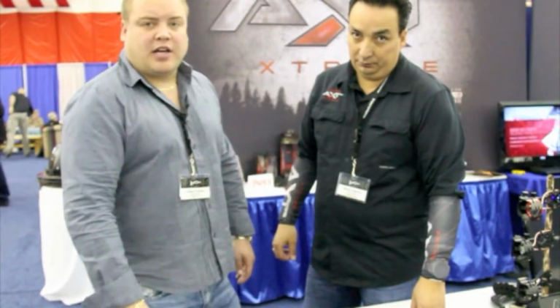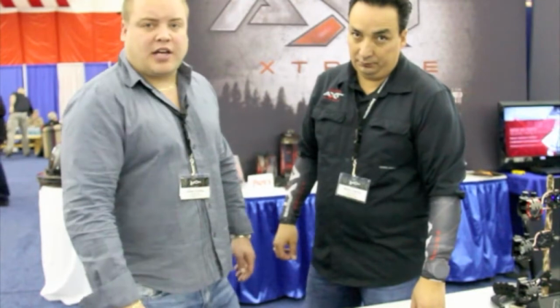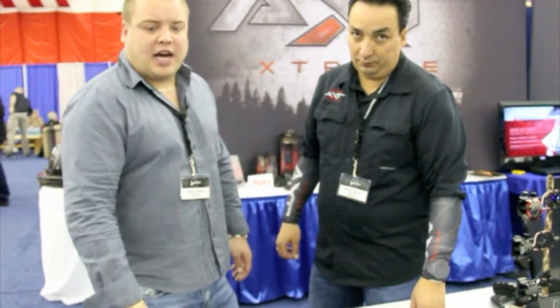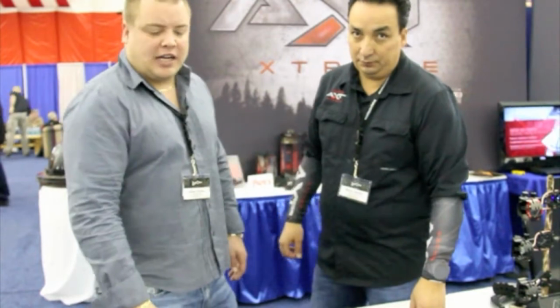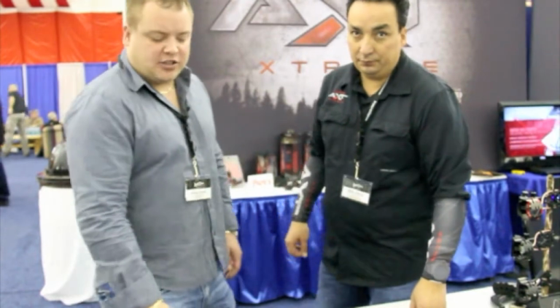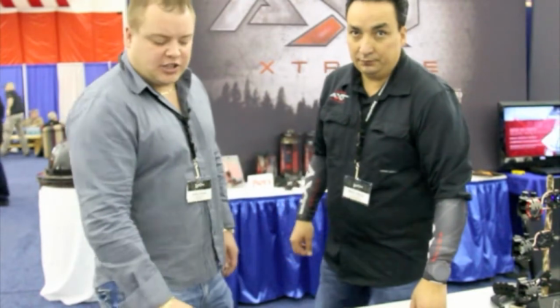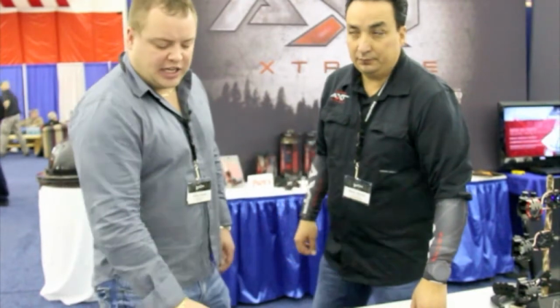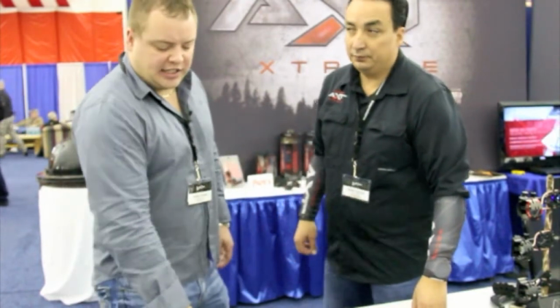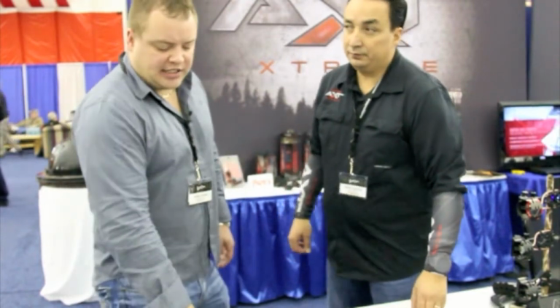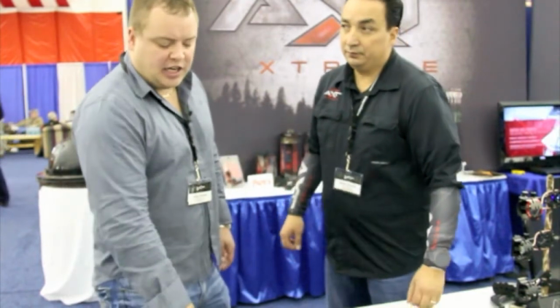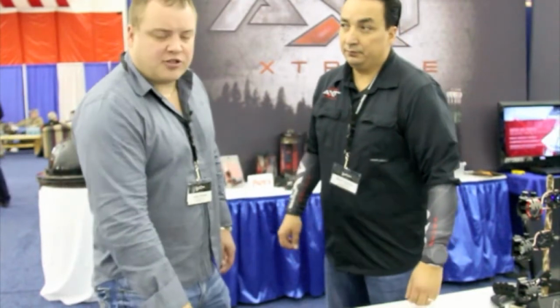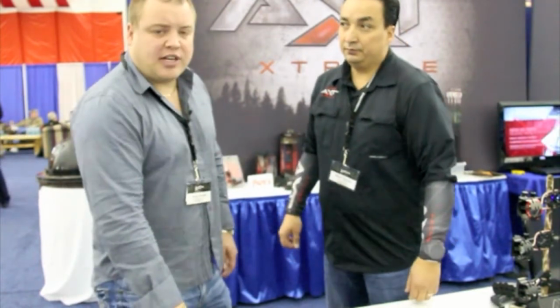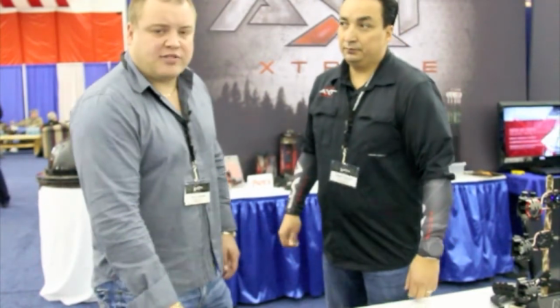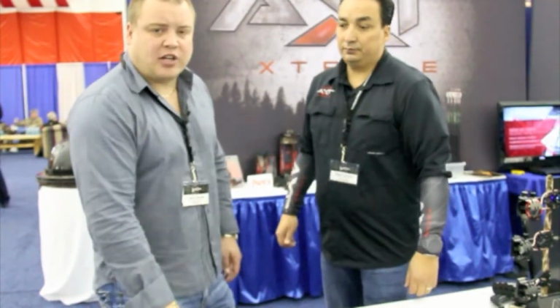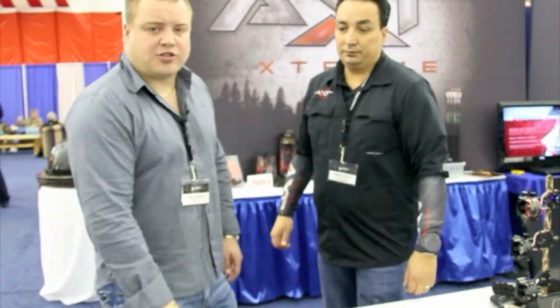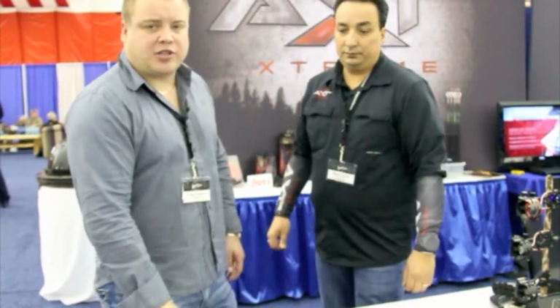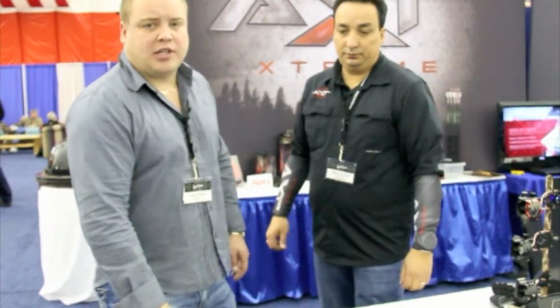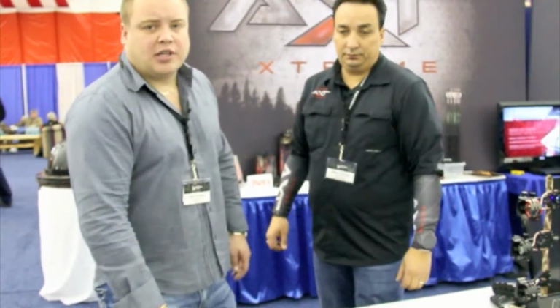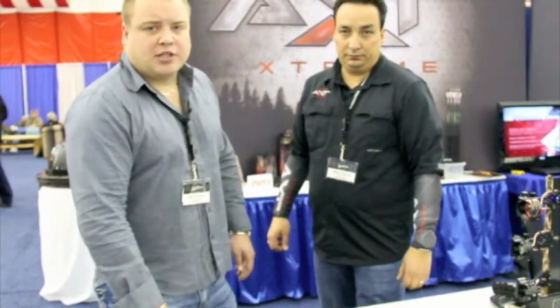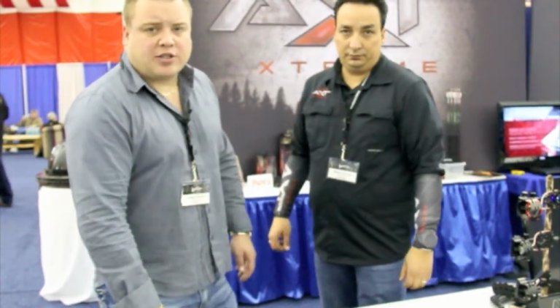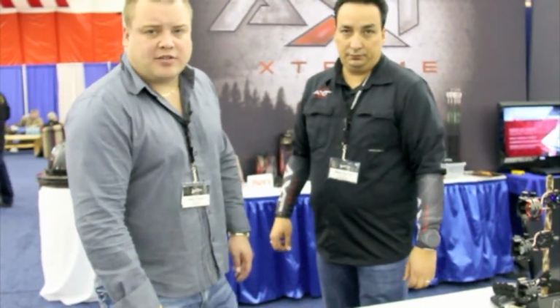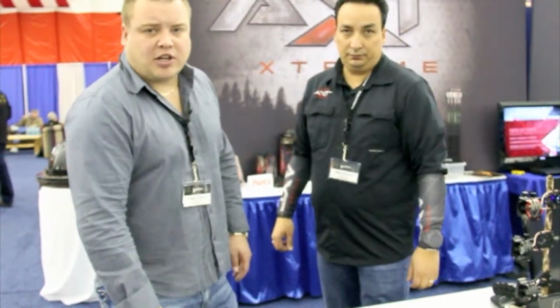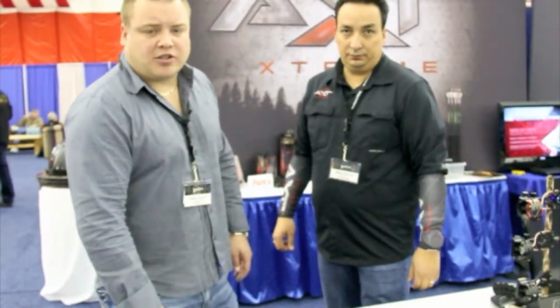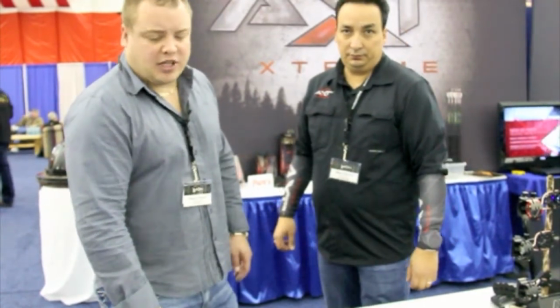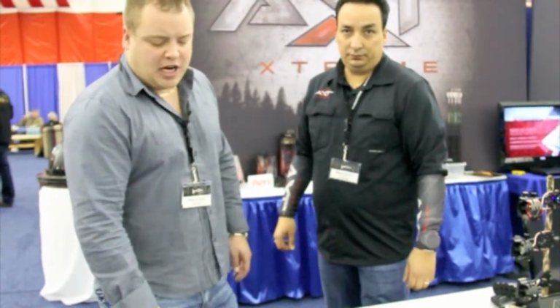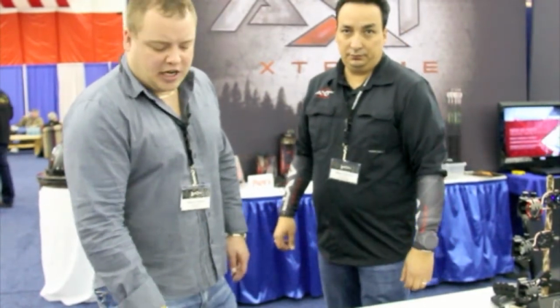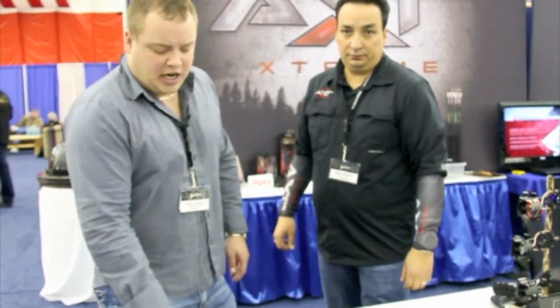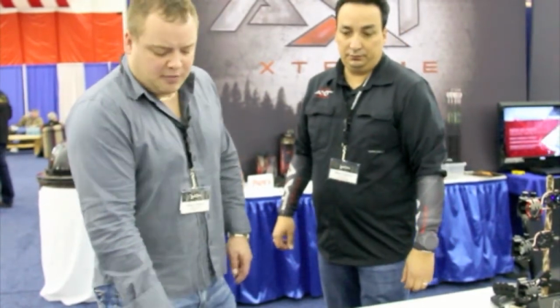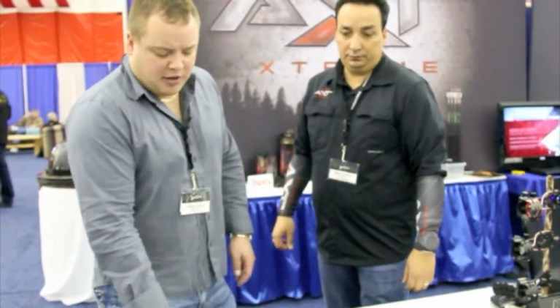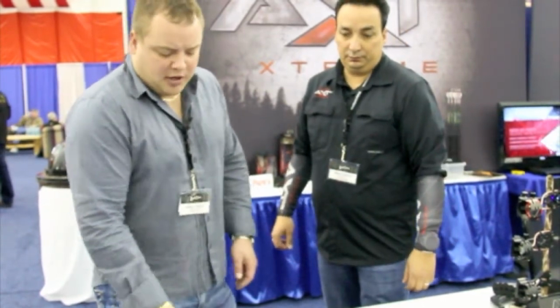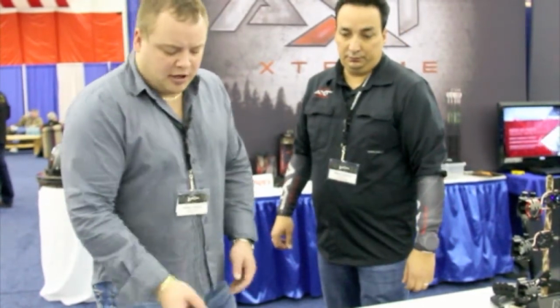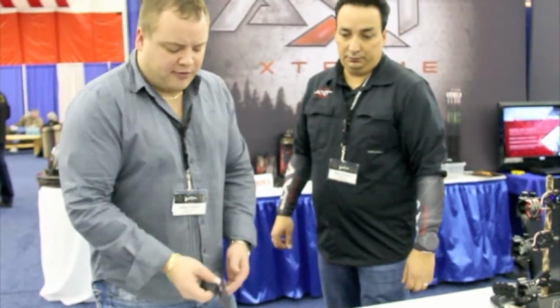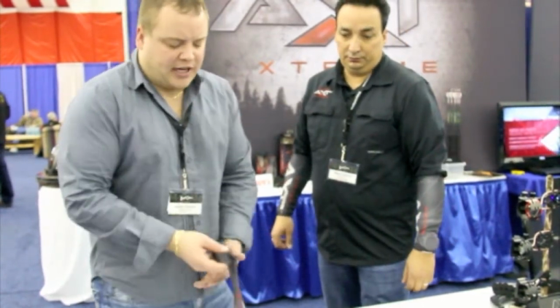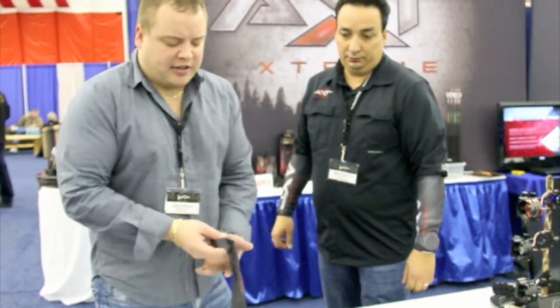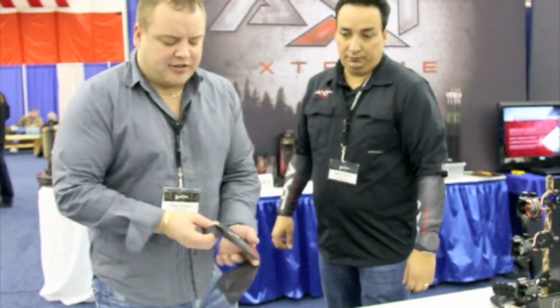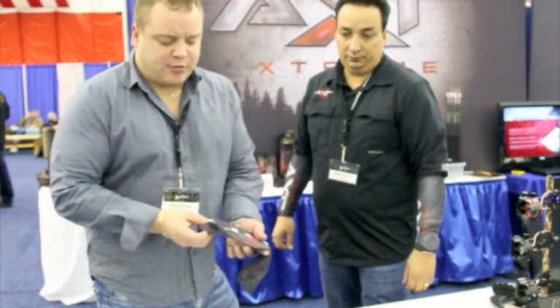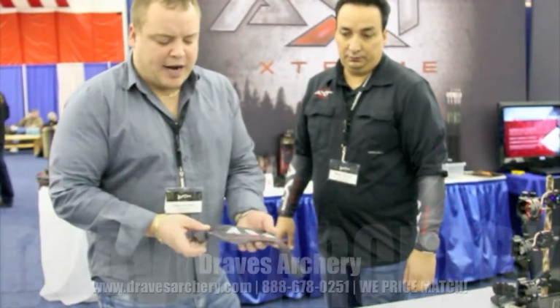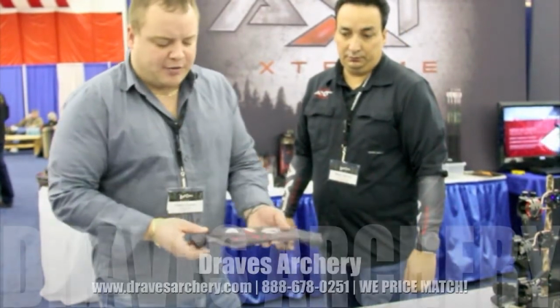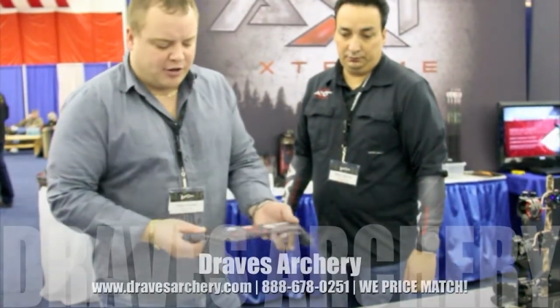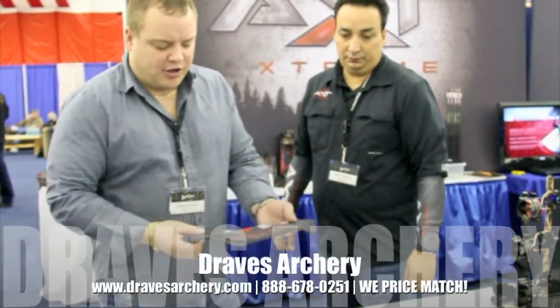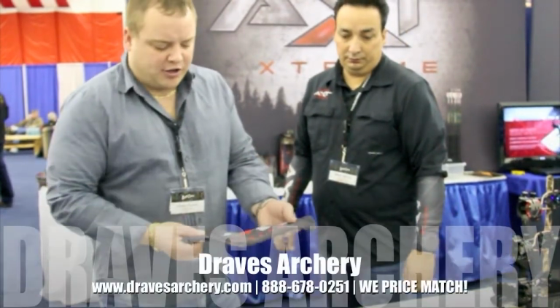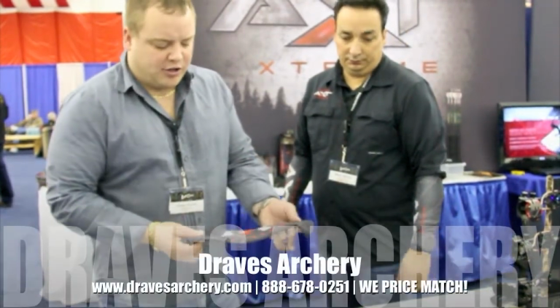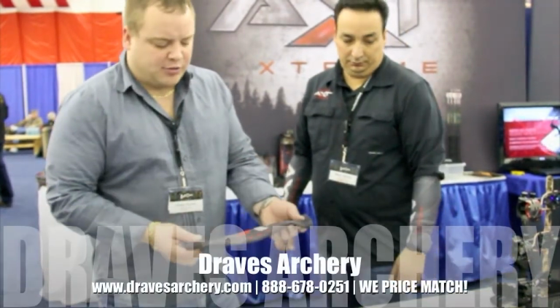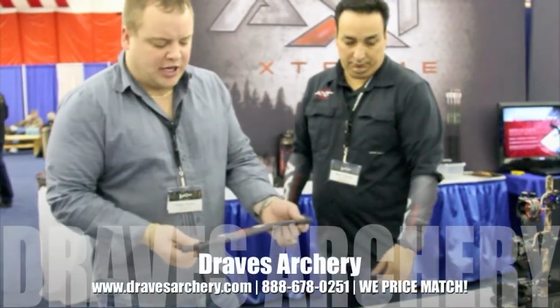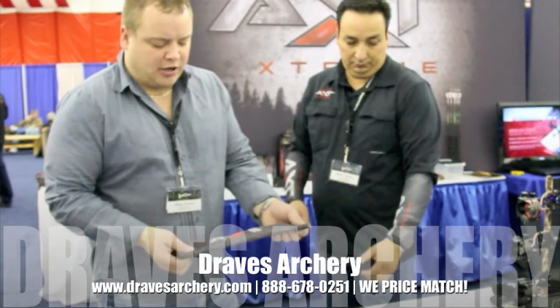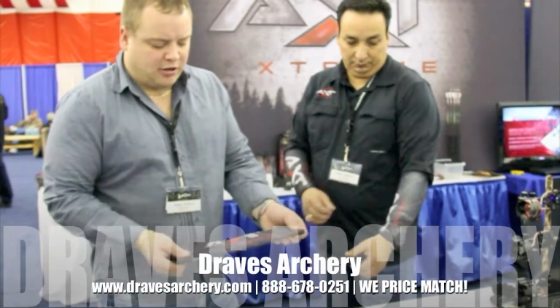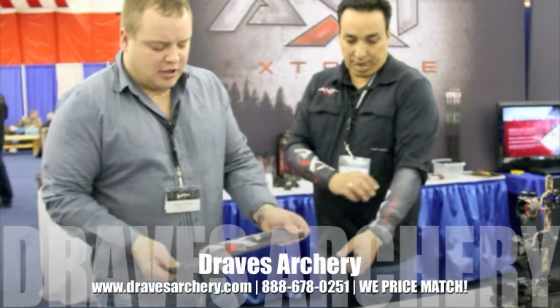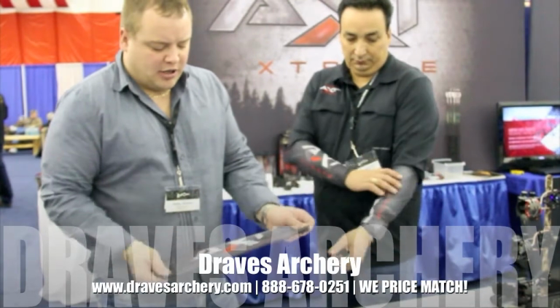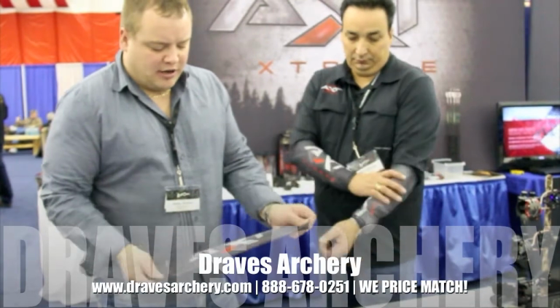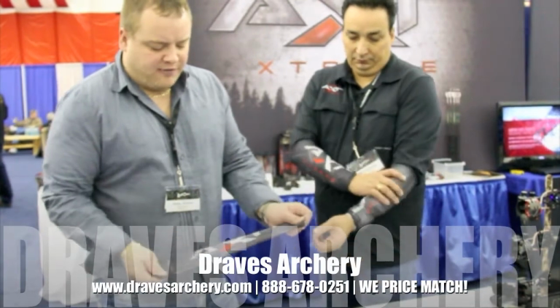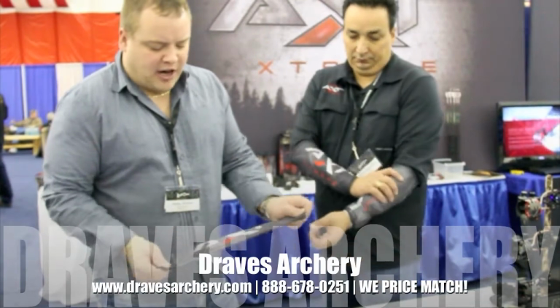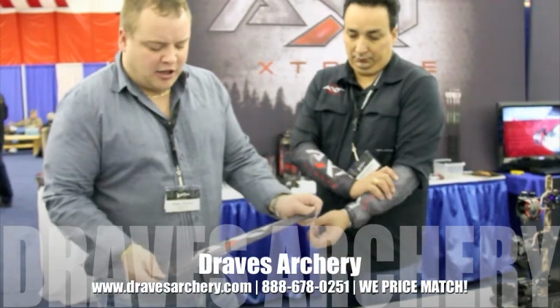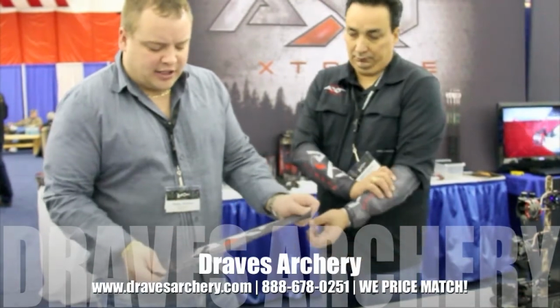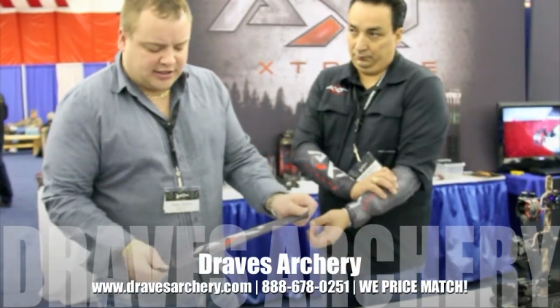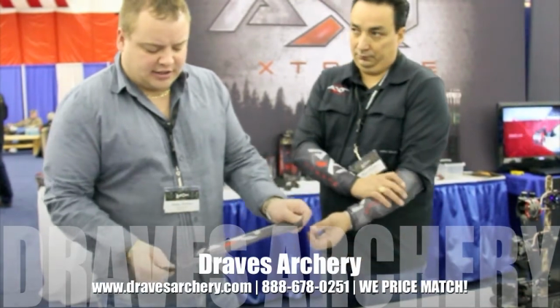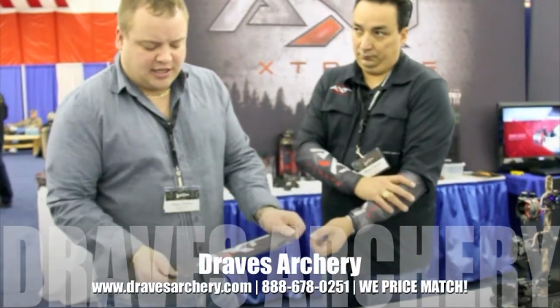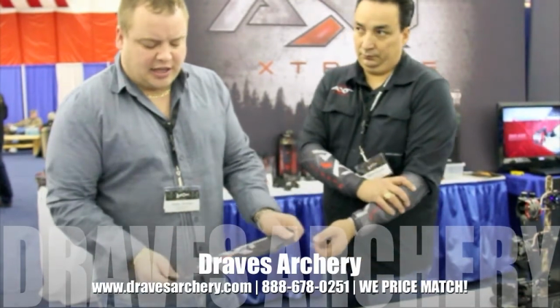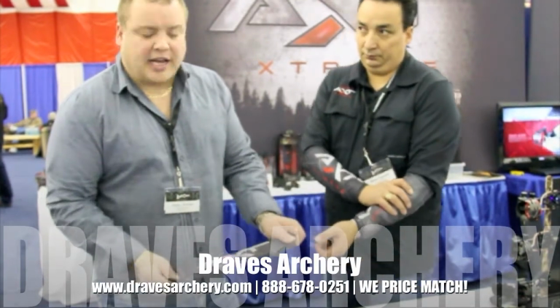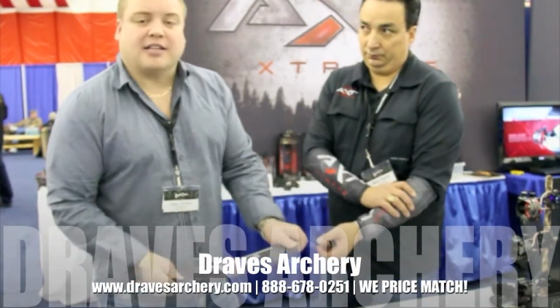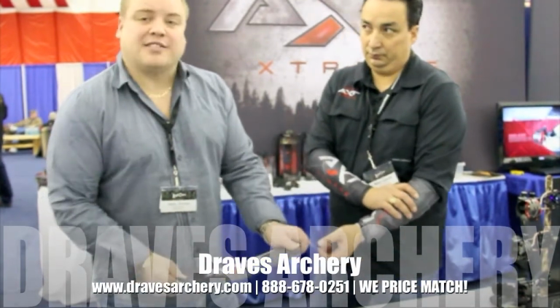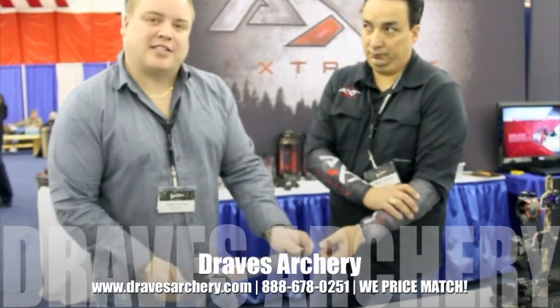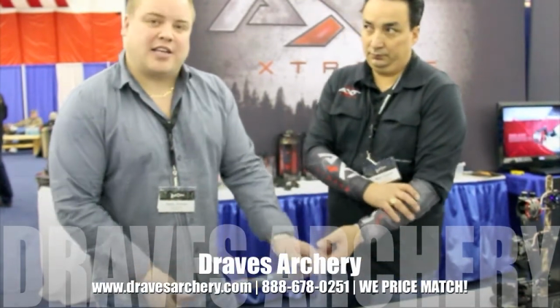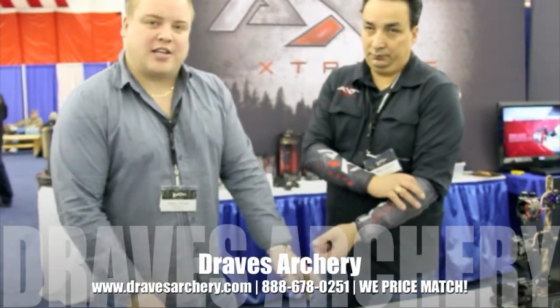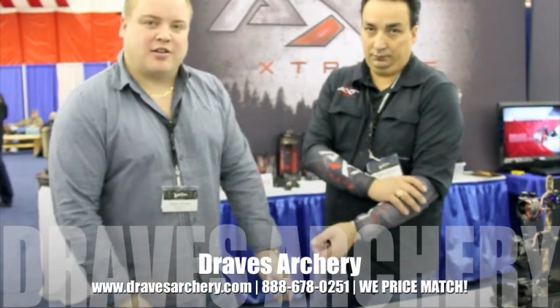Thank you, guys. Check these out at Draves Archery, dravesarchery.com. Don't forget to subscribe to our YouTube channel and follow us and like us. Thank you.